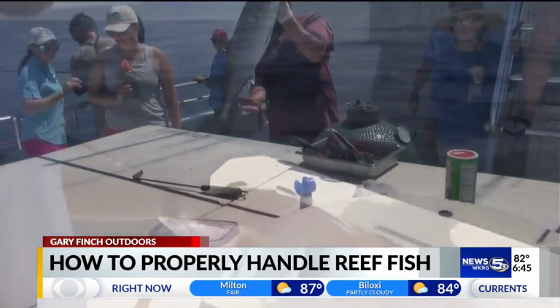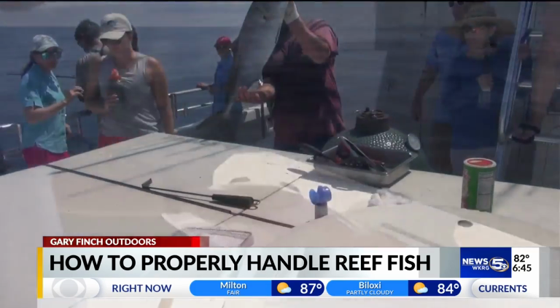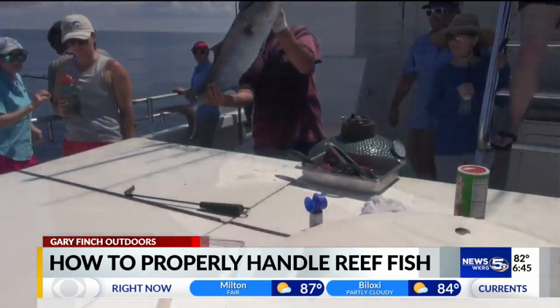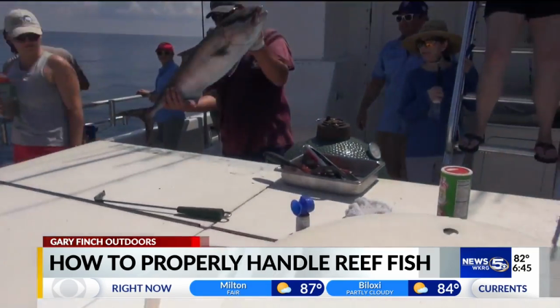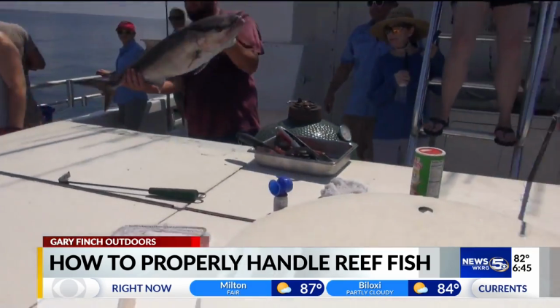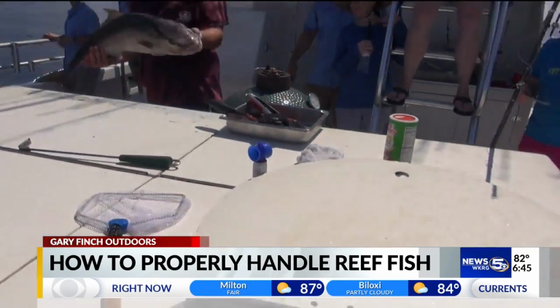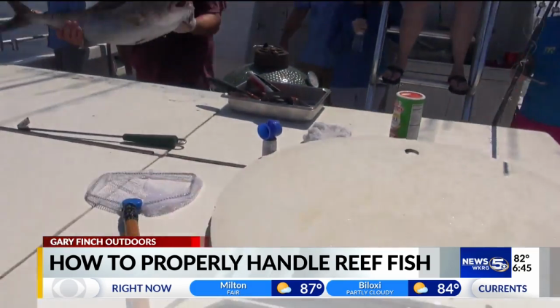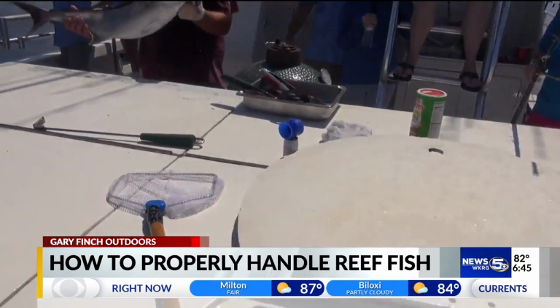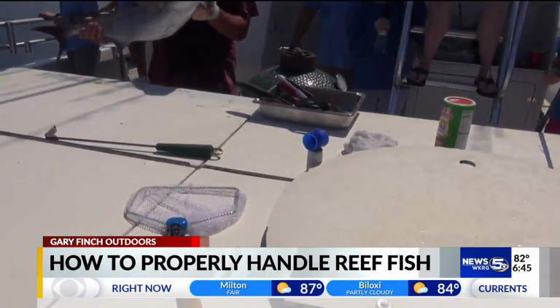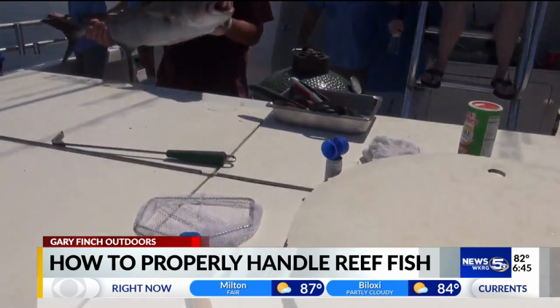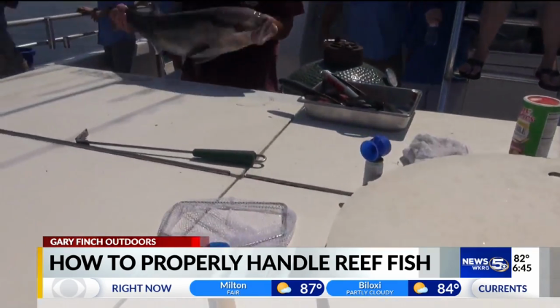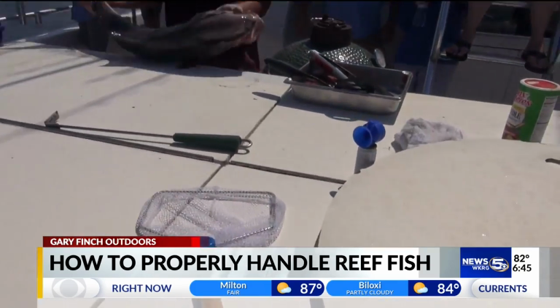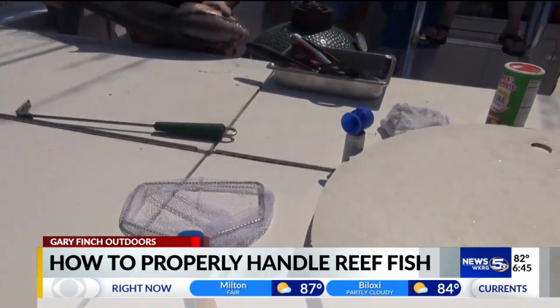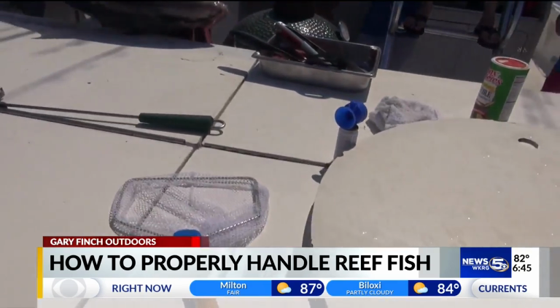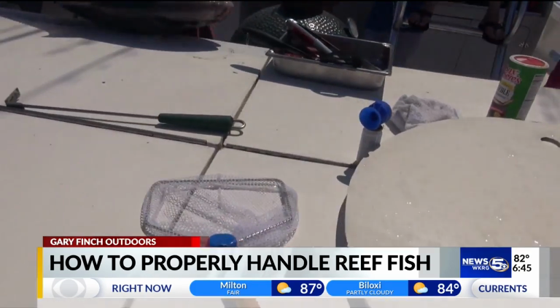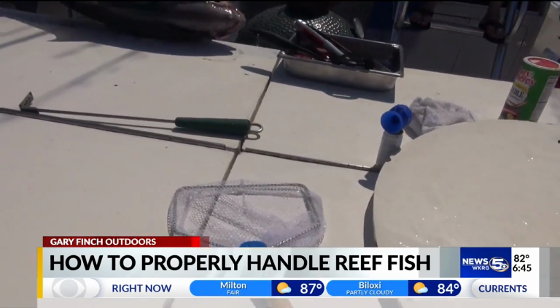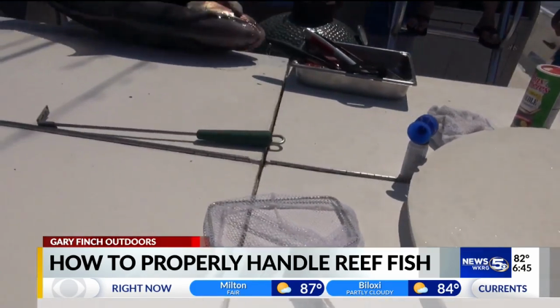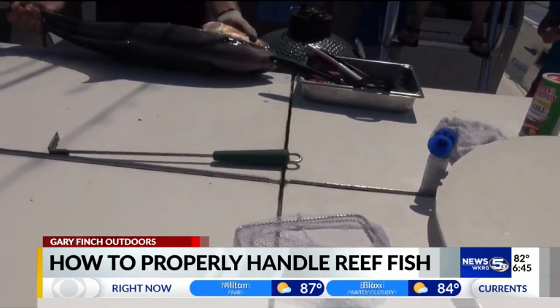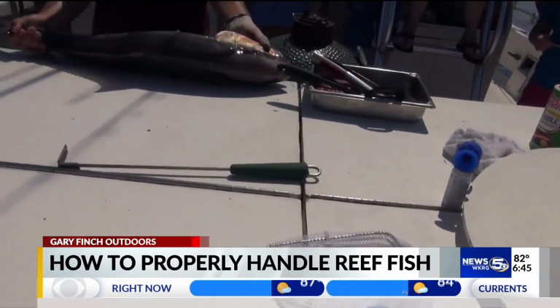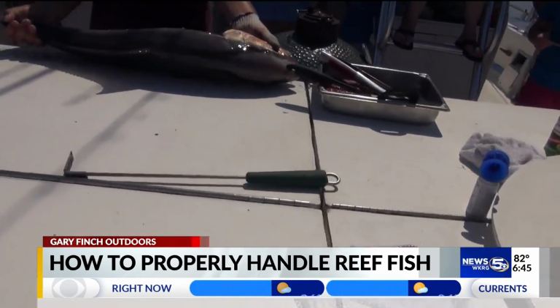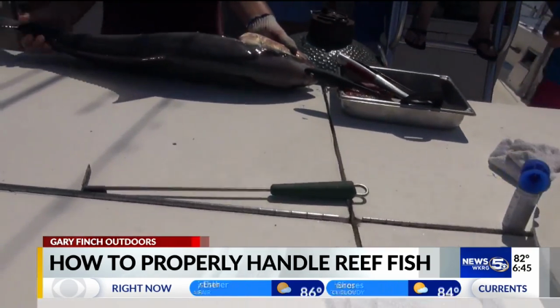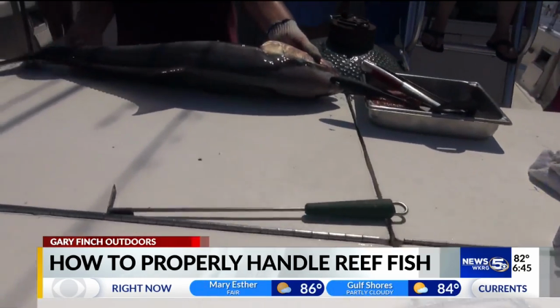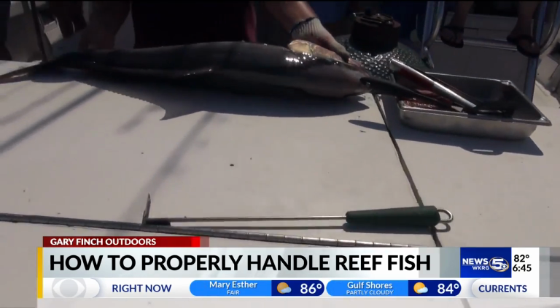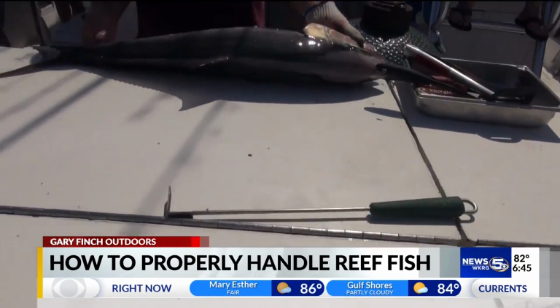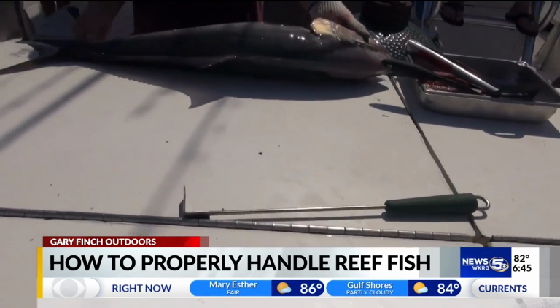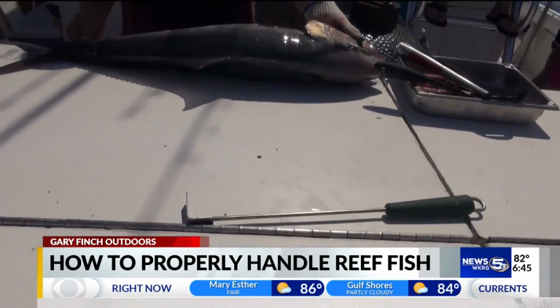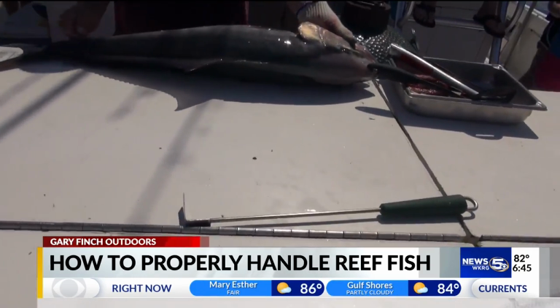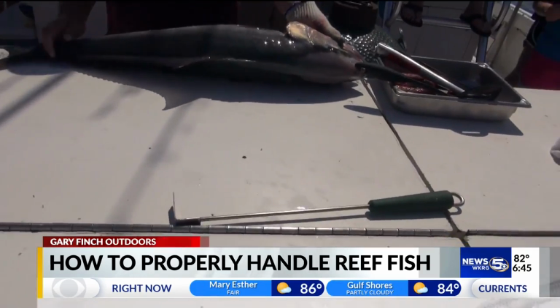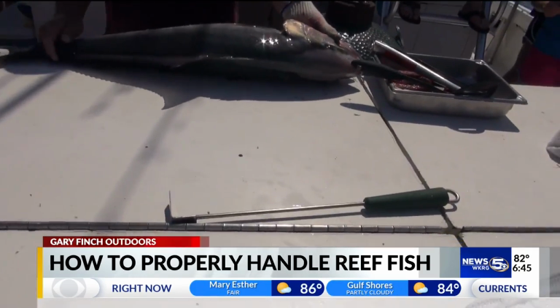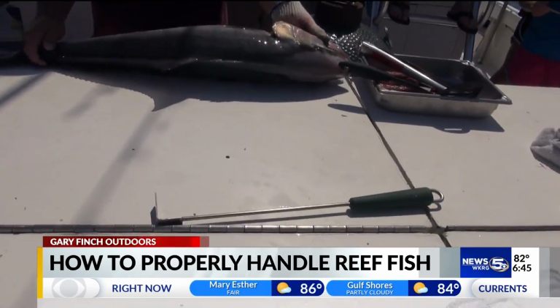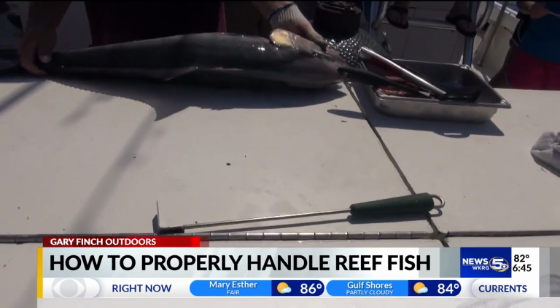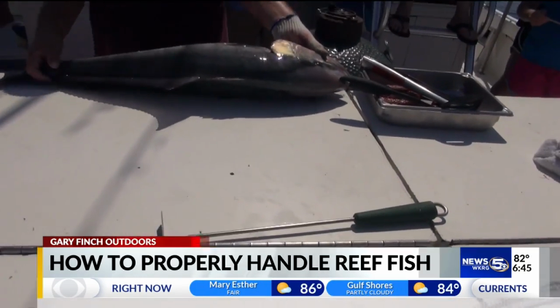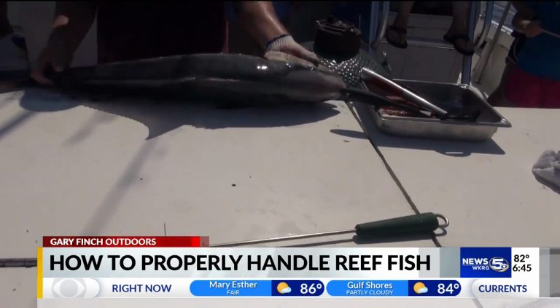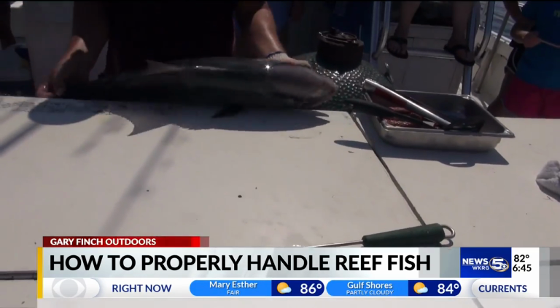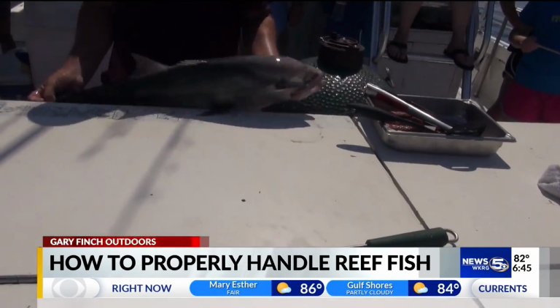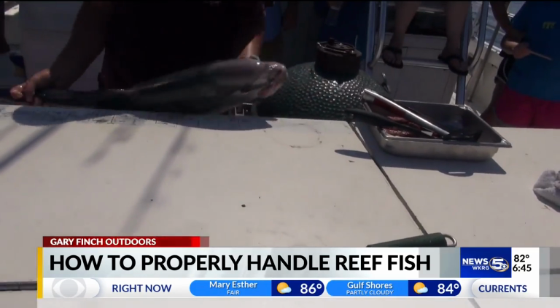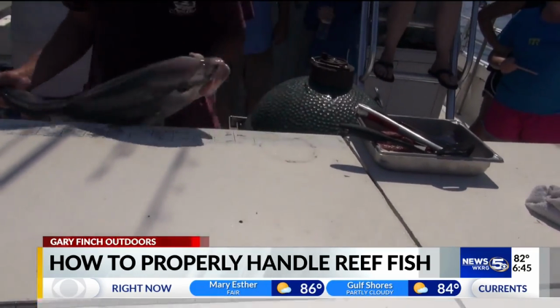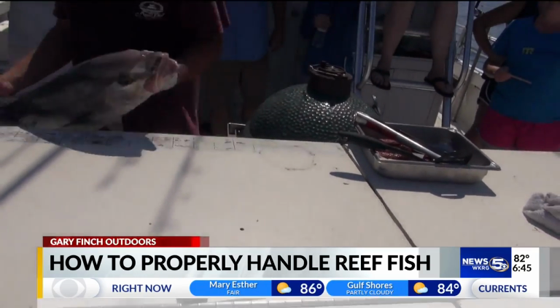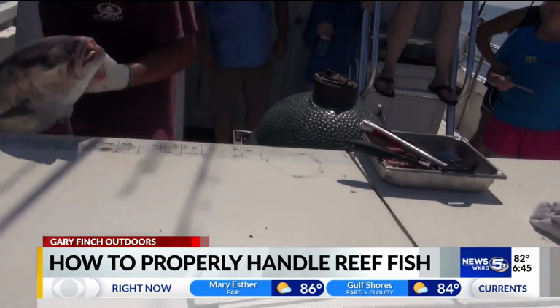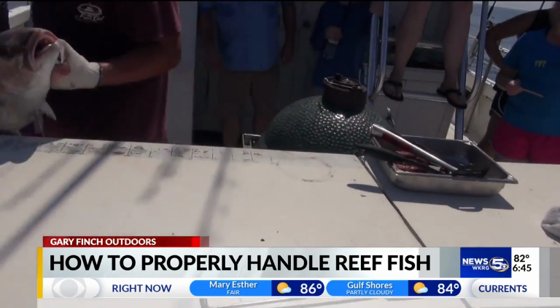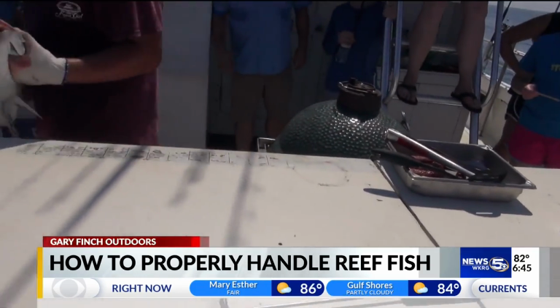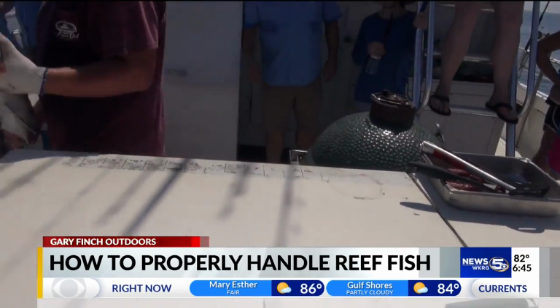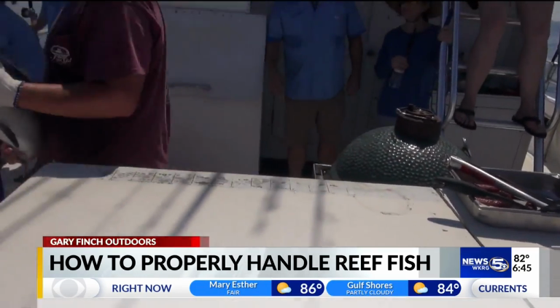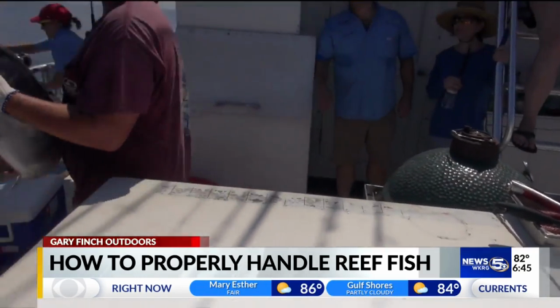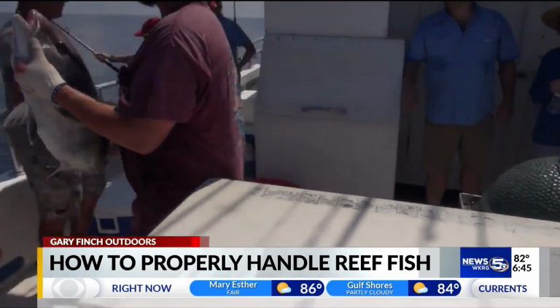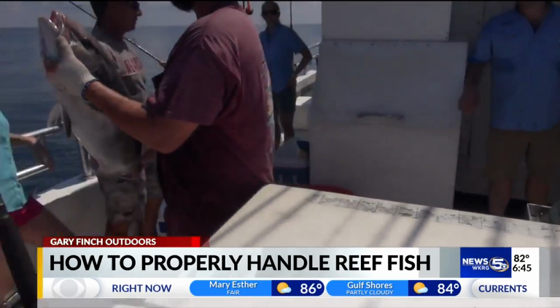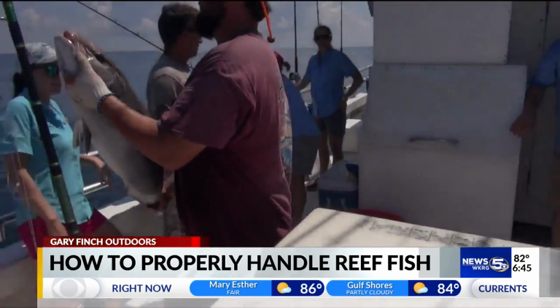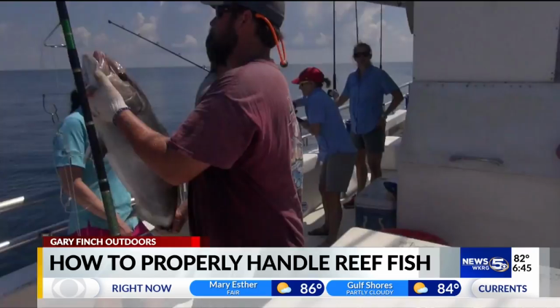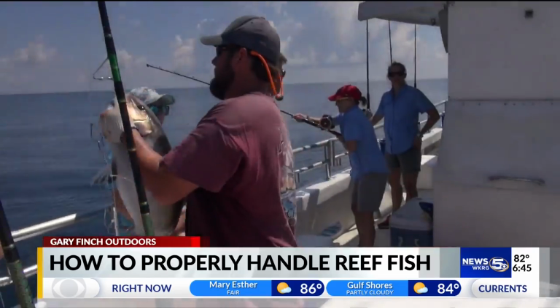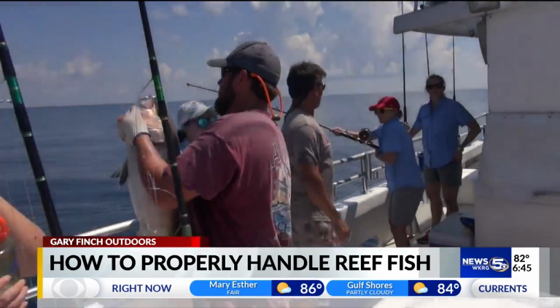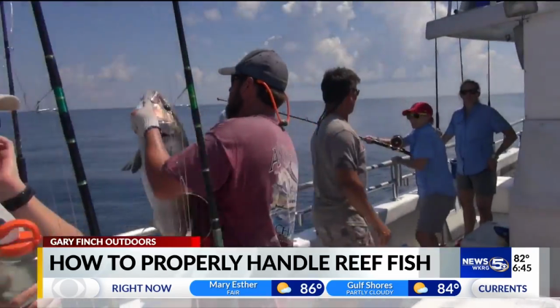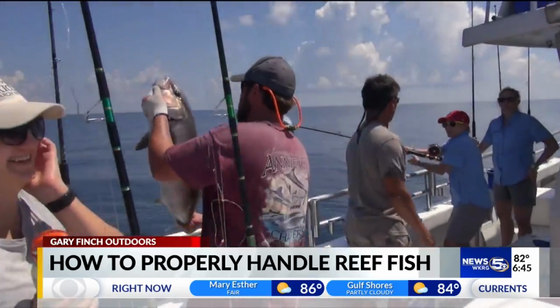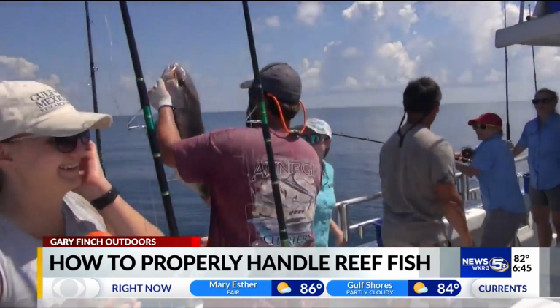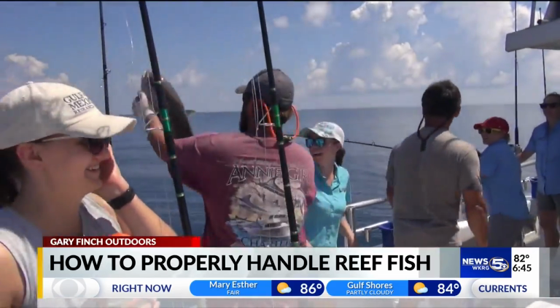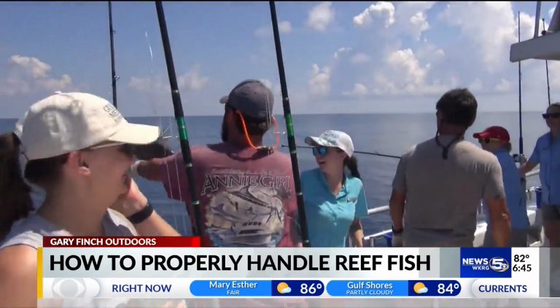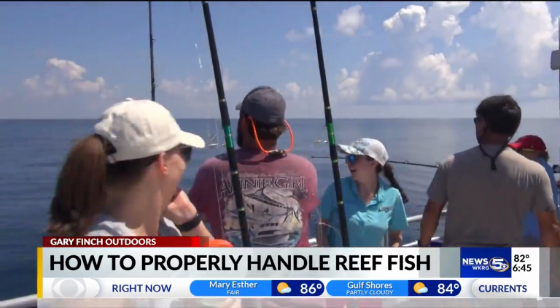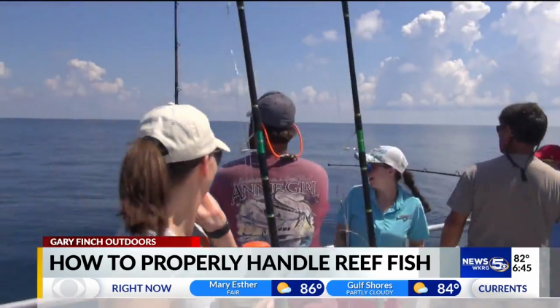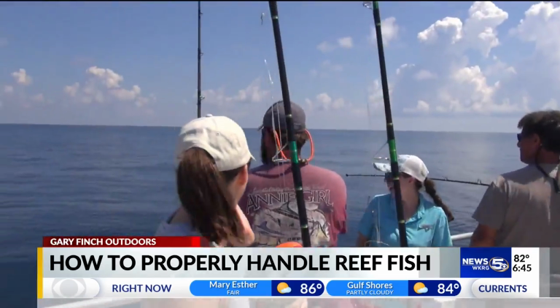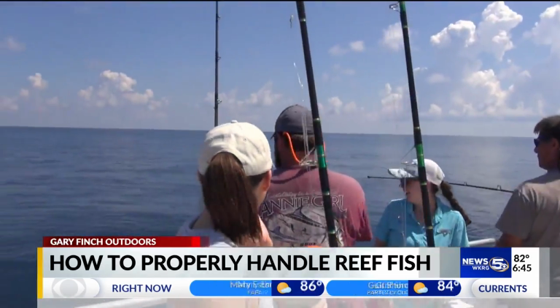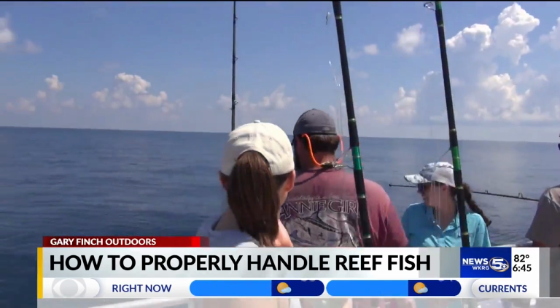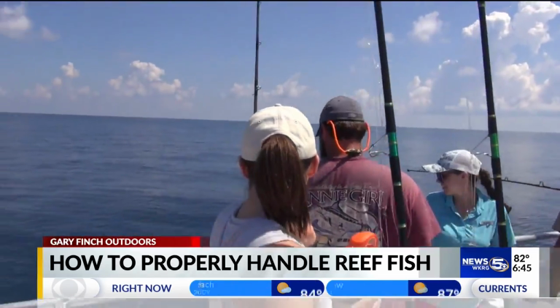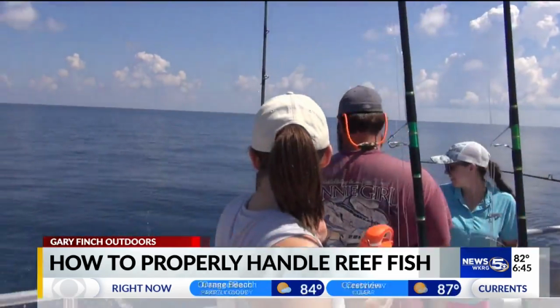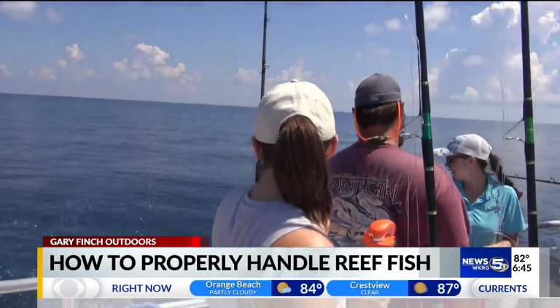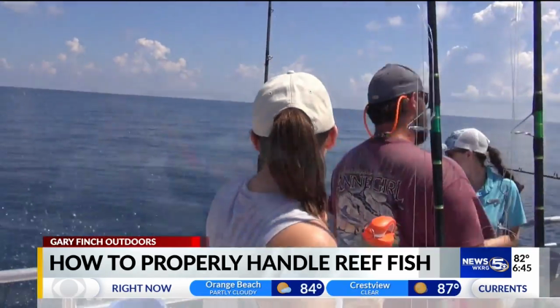Each boat should have both a plan and a space set aside for properly venting and releasing fish, and keep the fish in the water whenever possible.